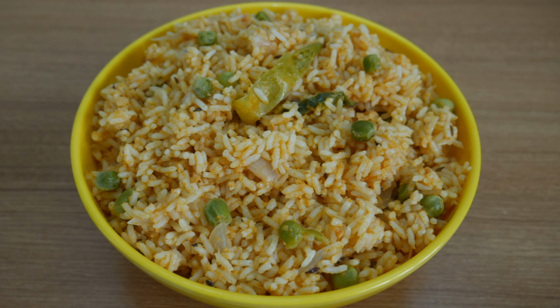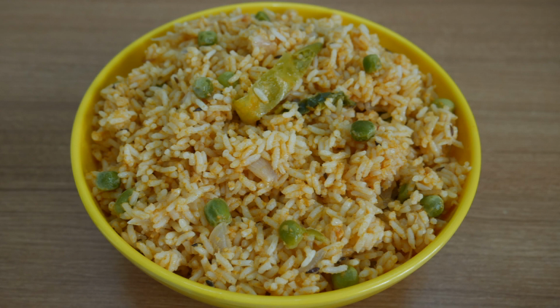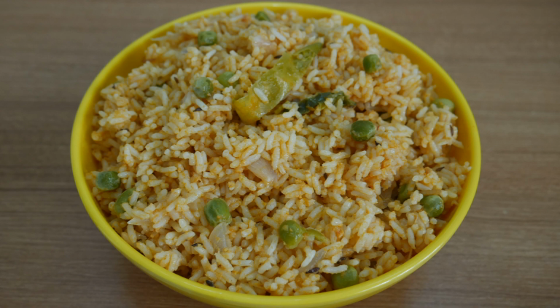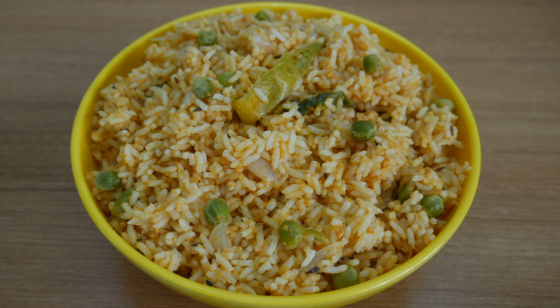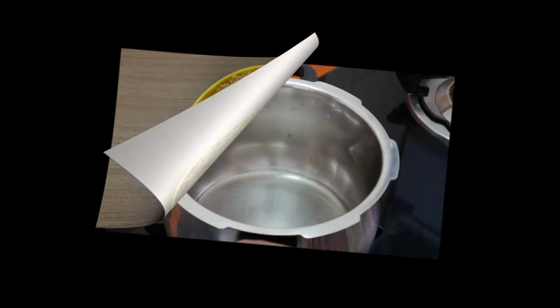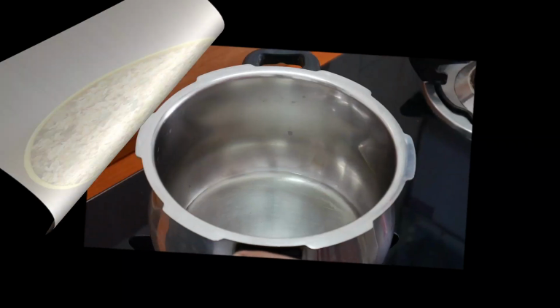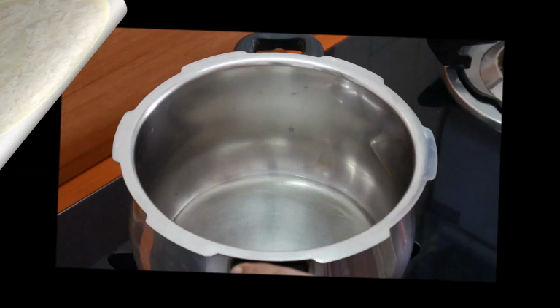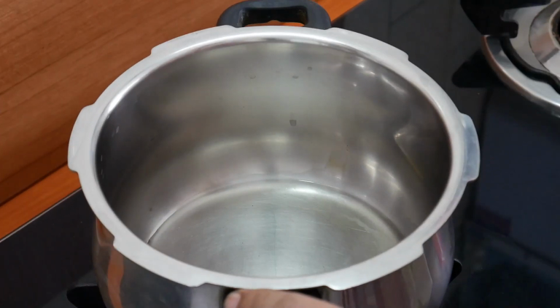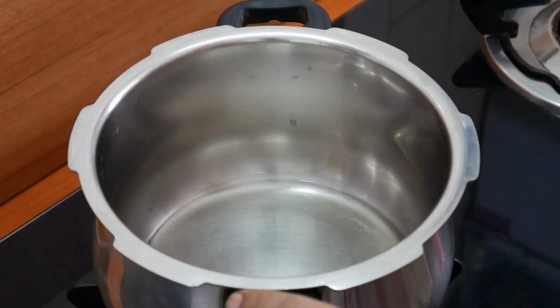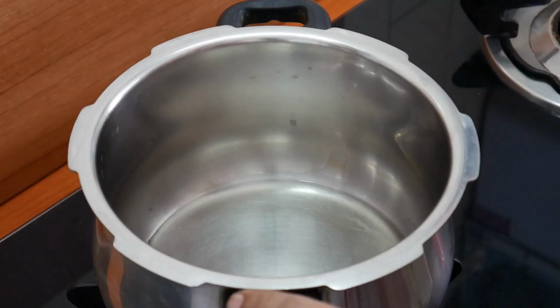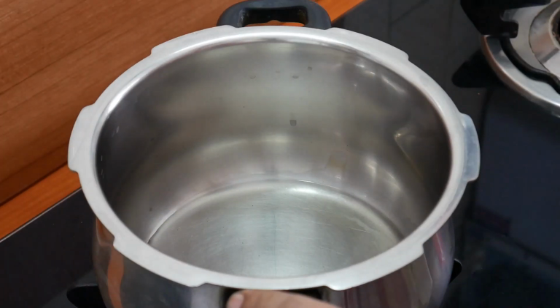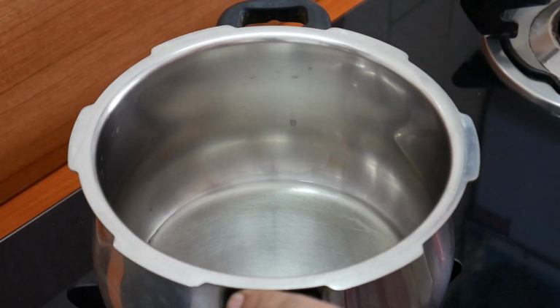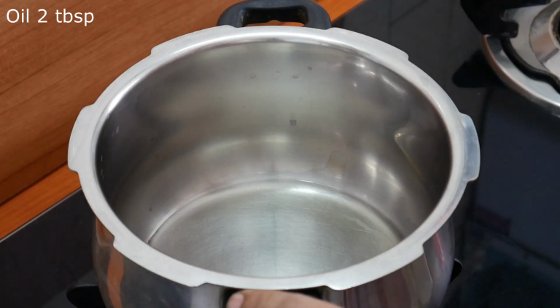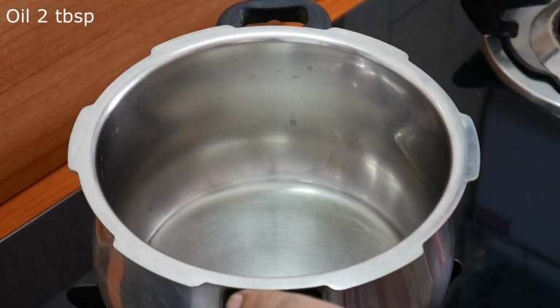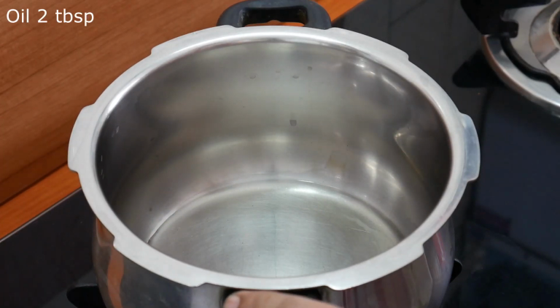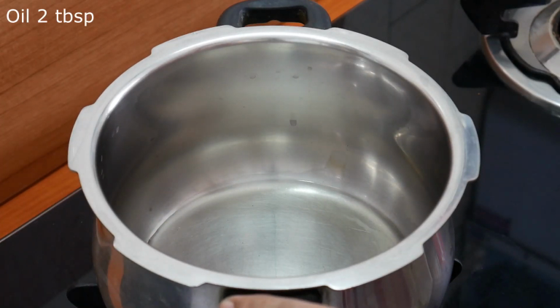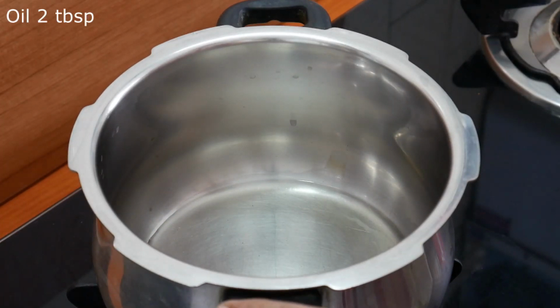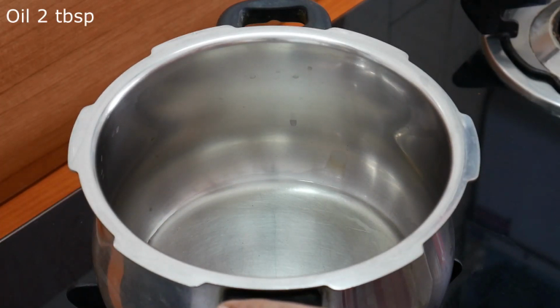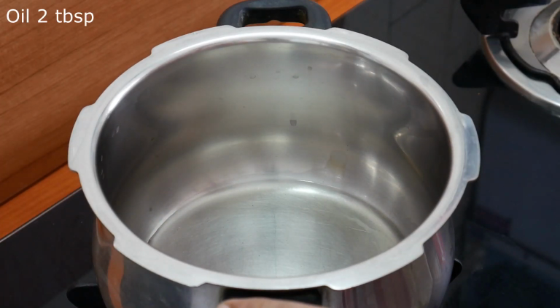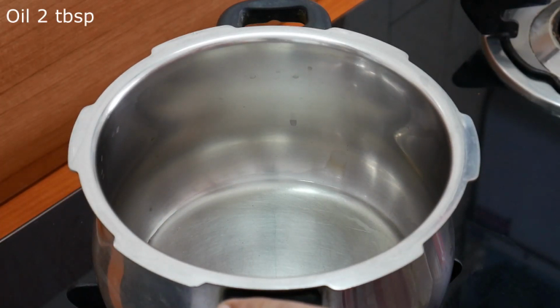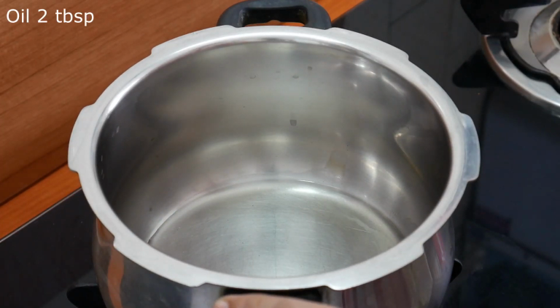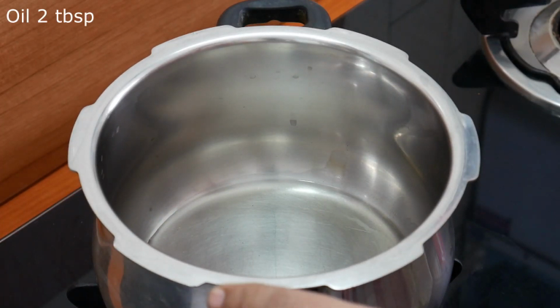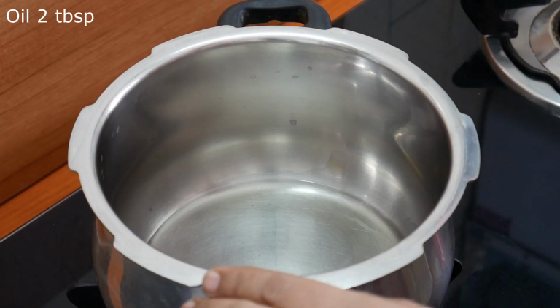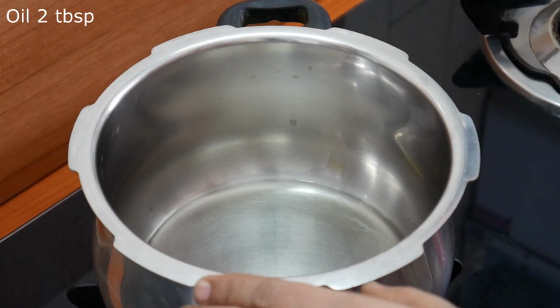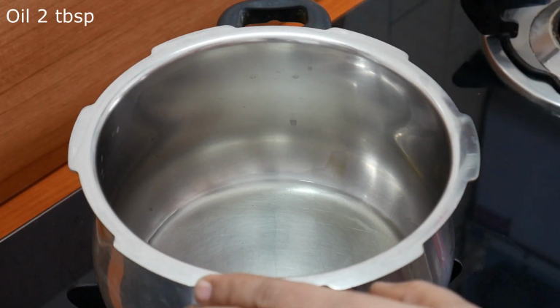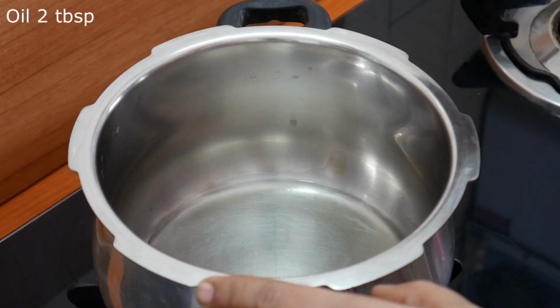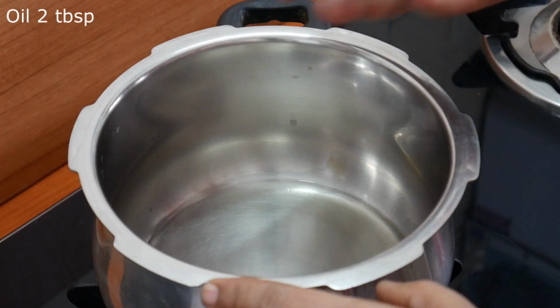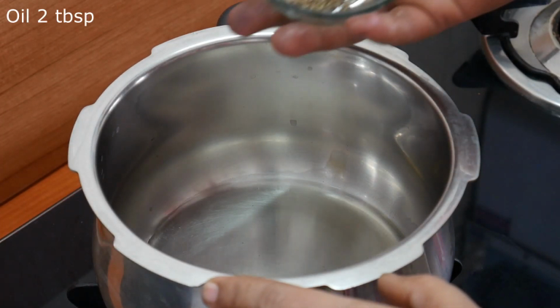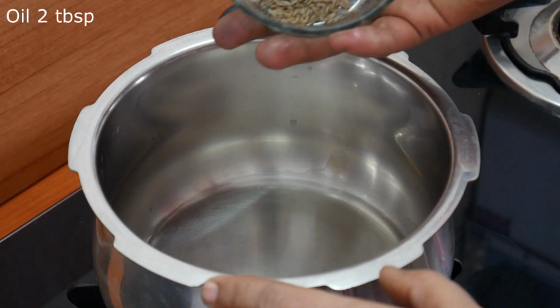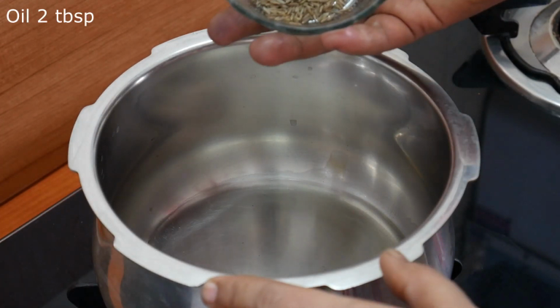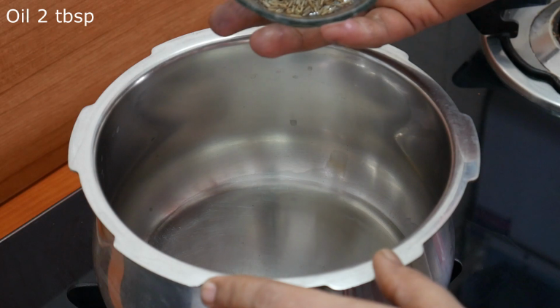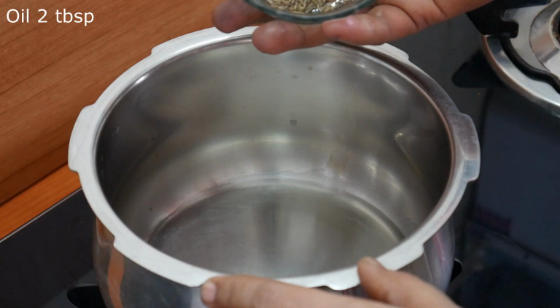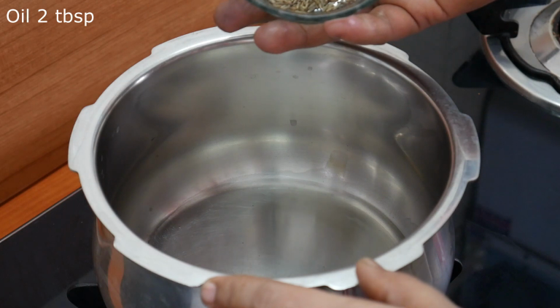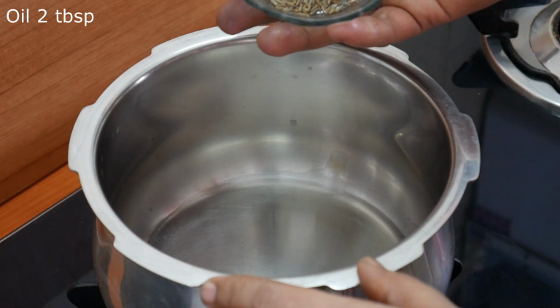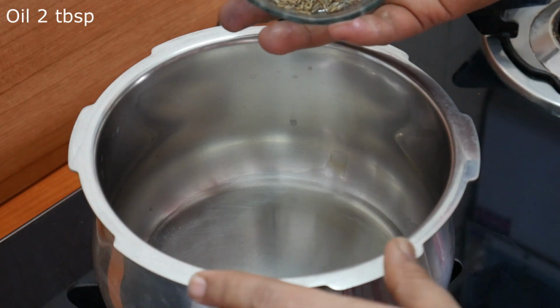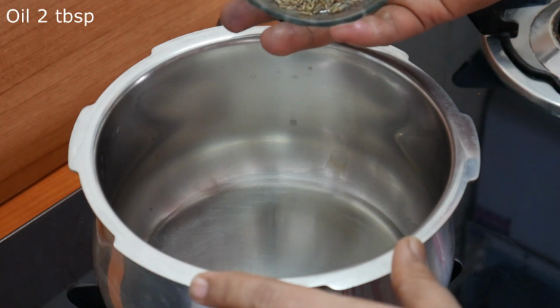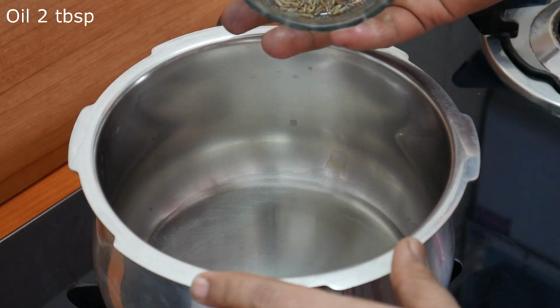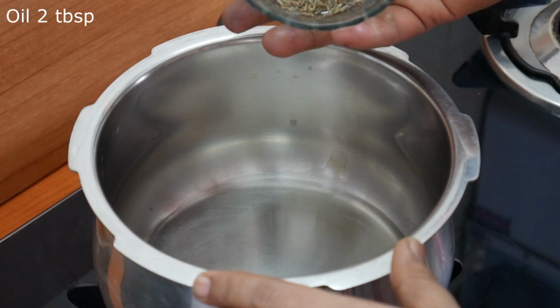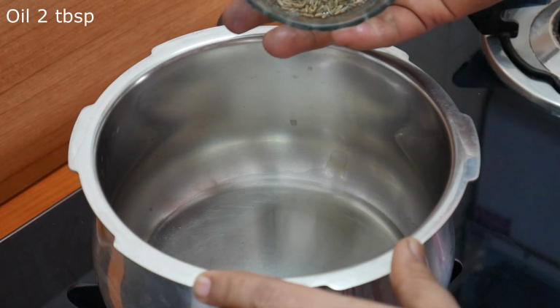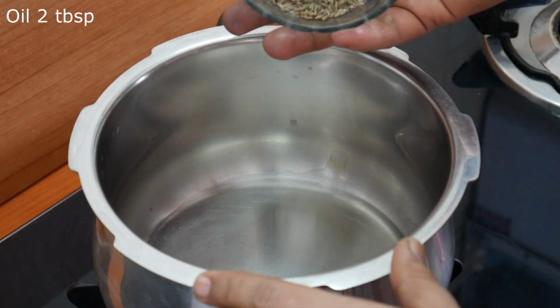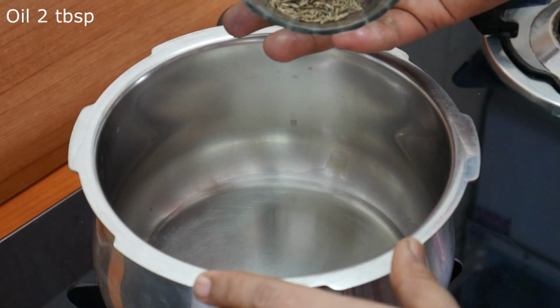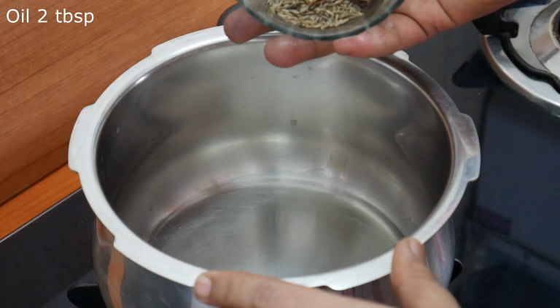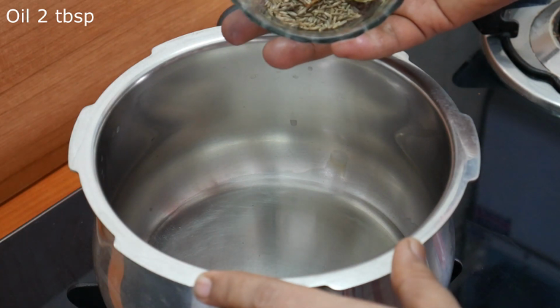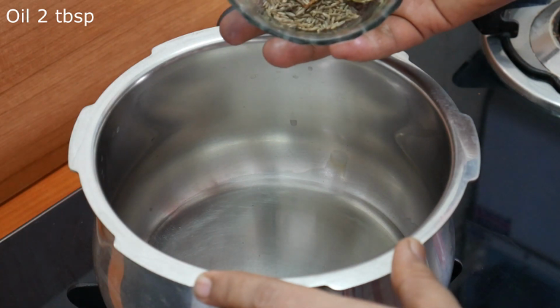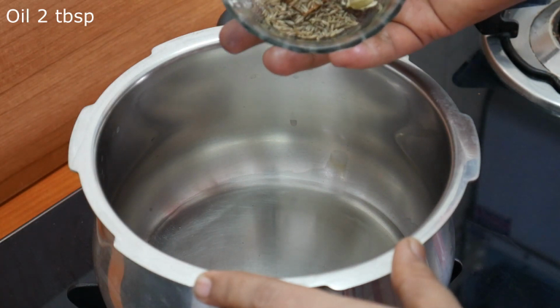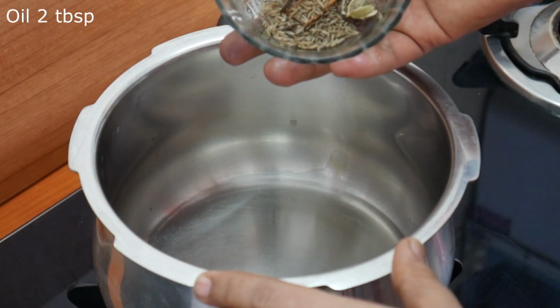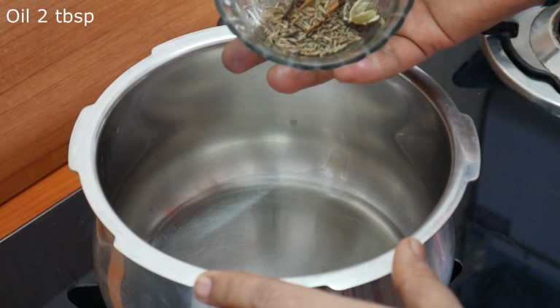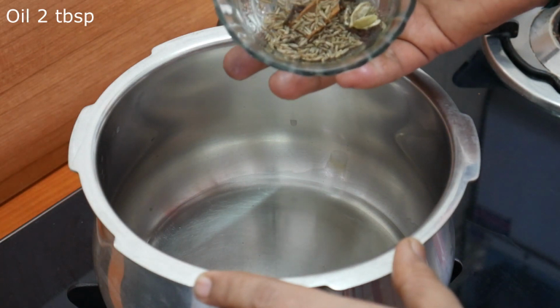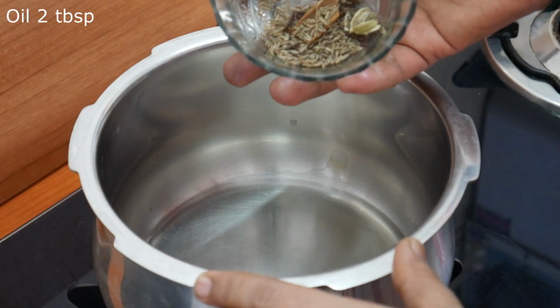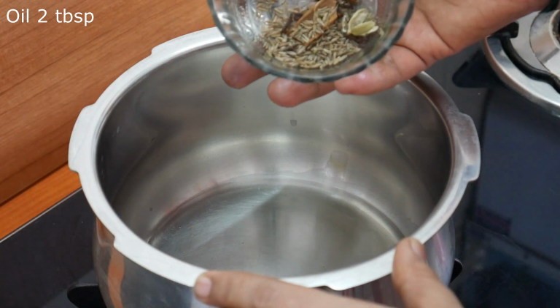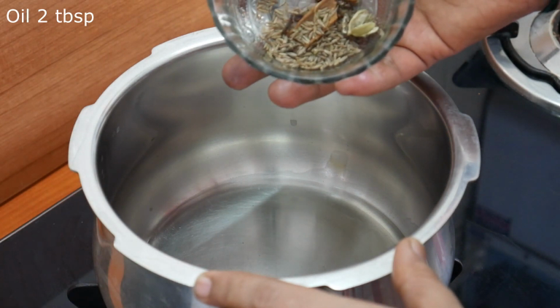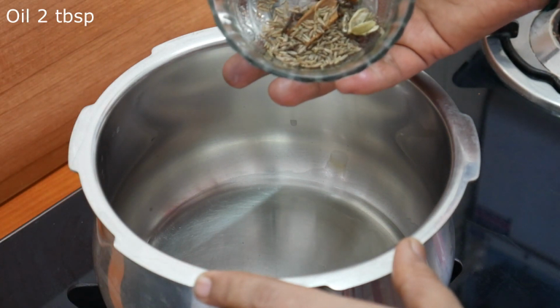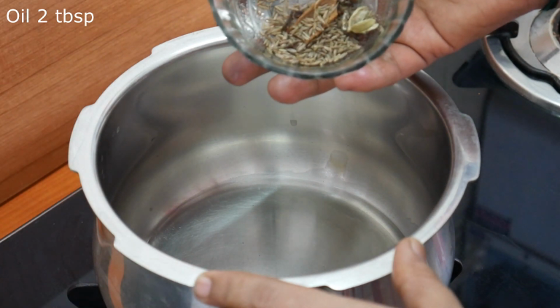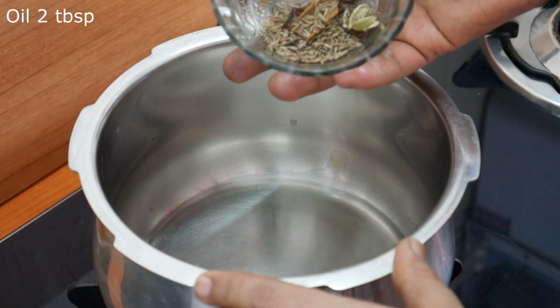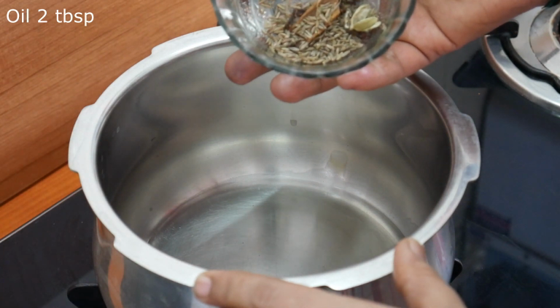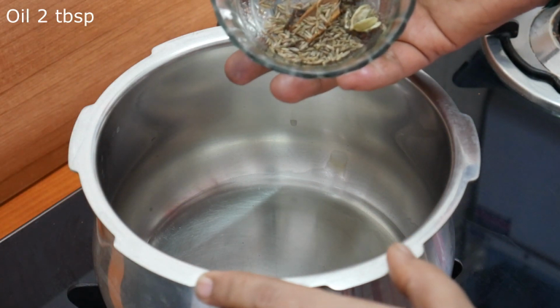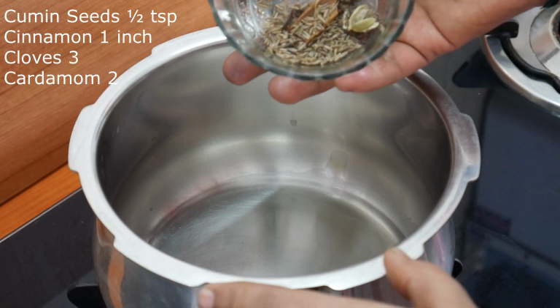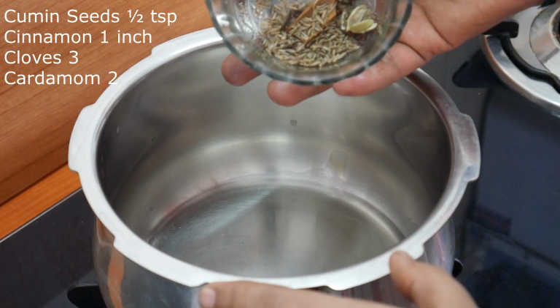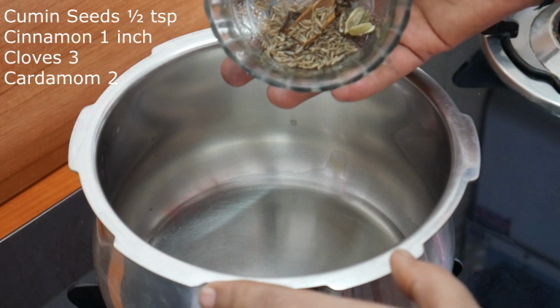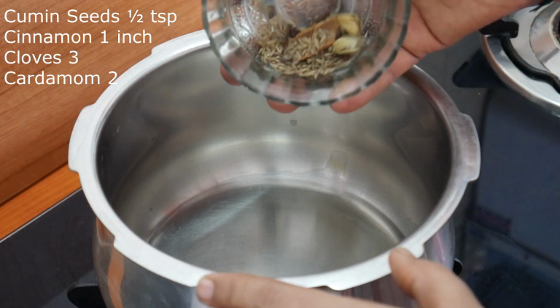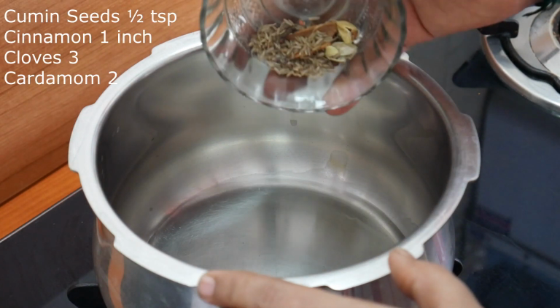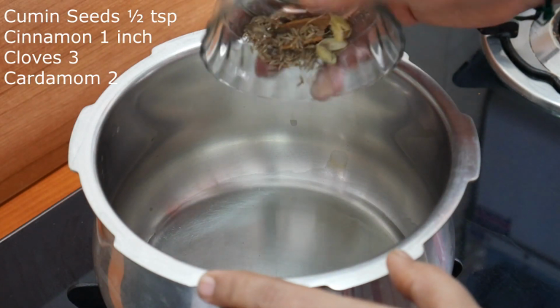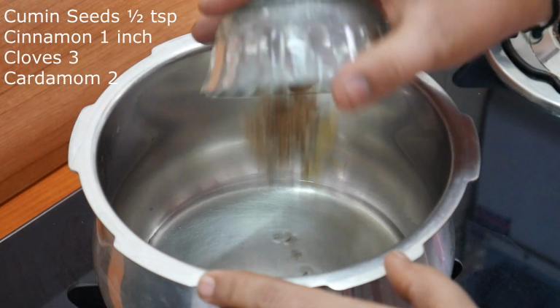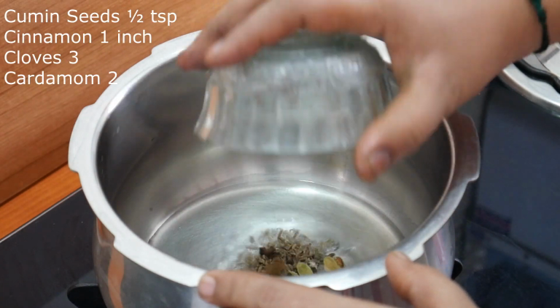Put a straw on the cooker roll. Add 1 tablespoon of oil. Add 1-2 teaspoon of spices.